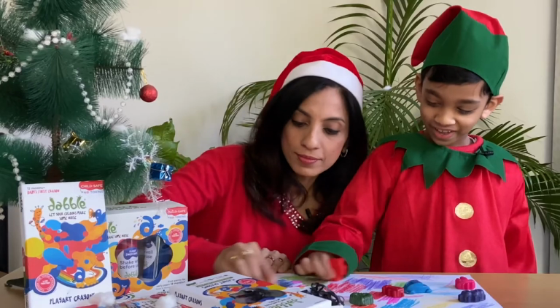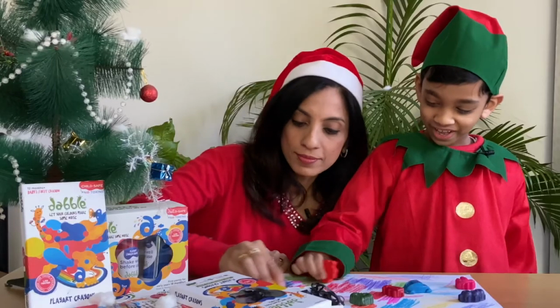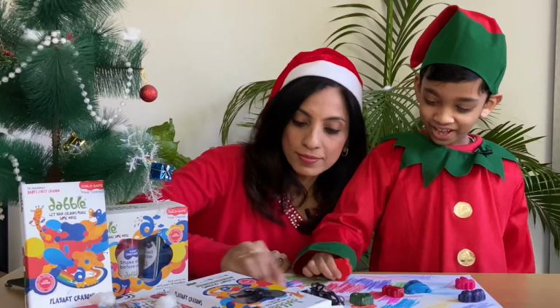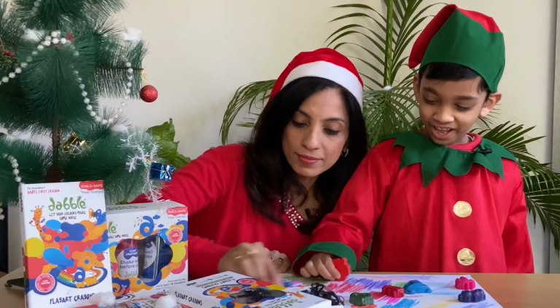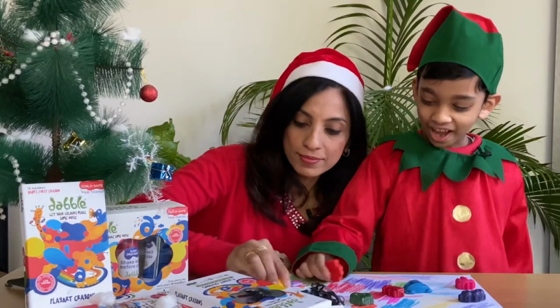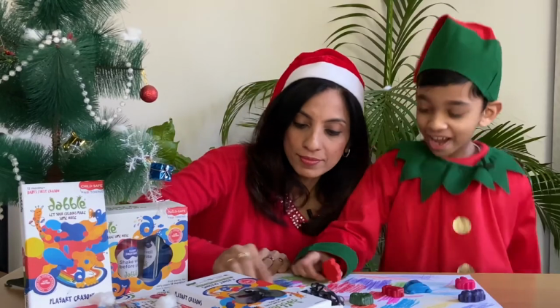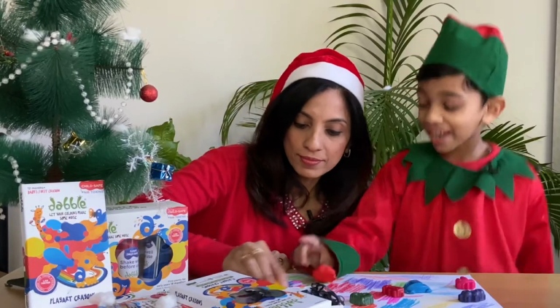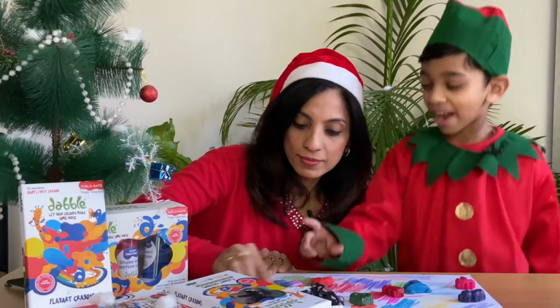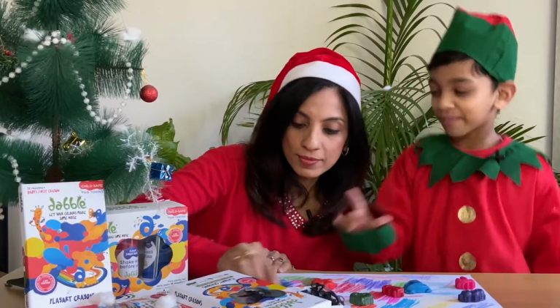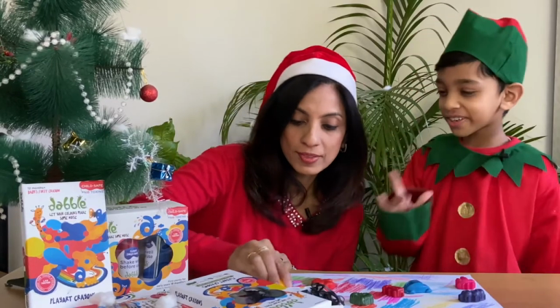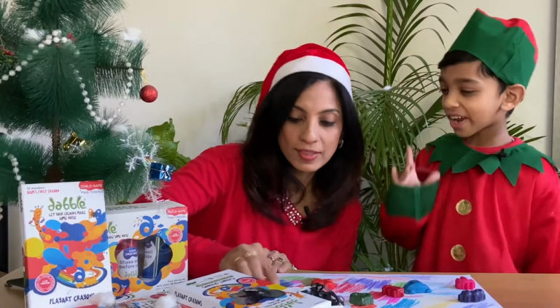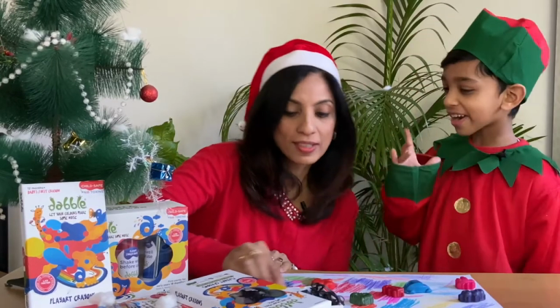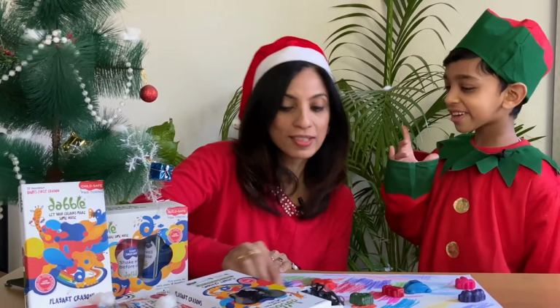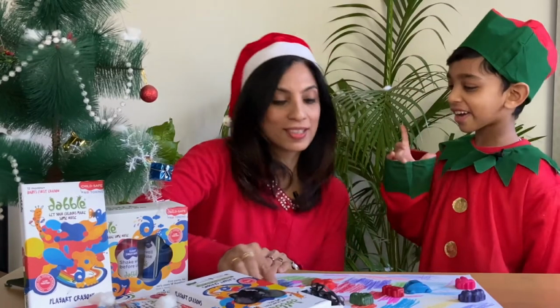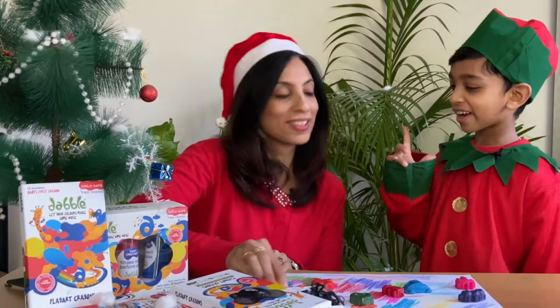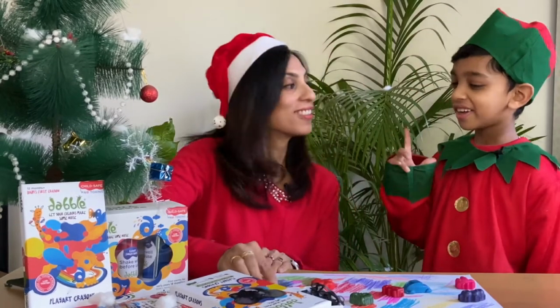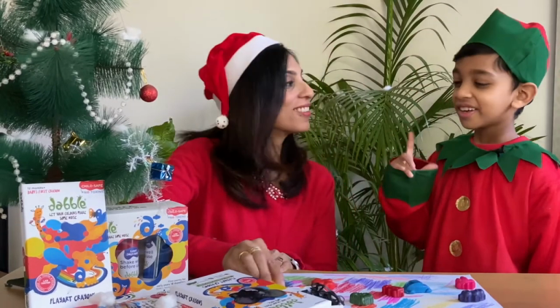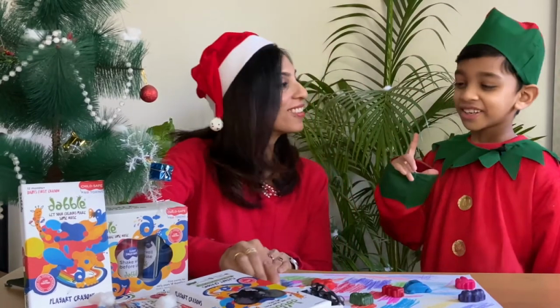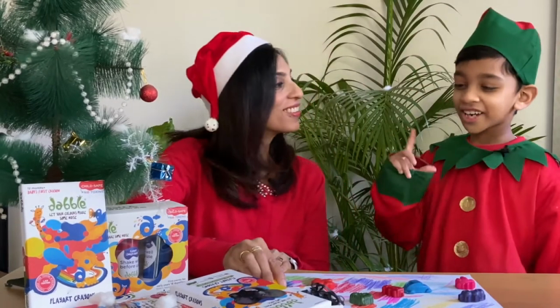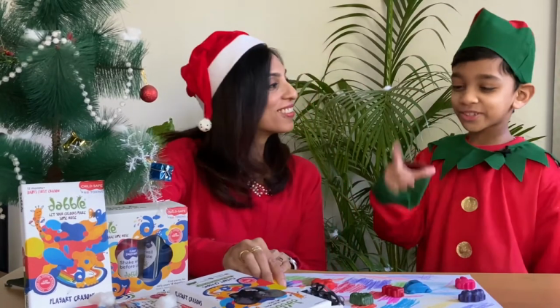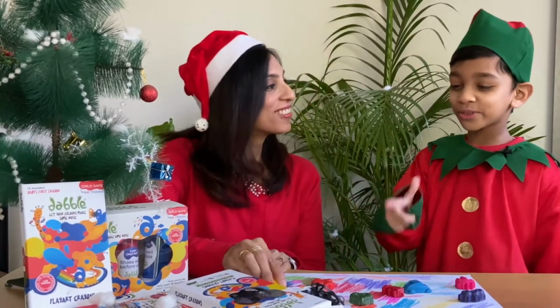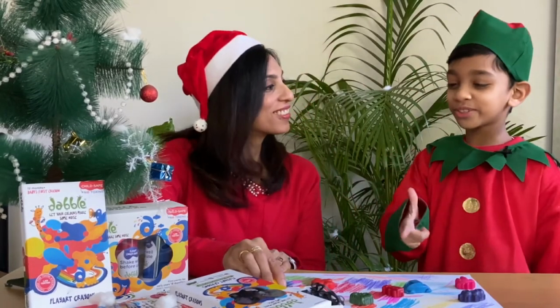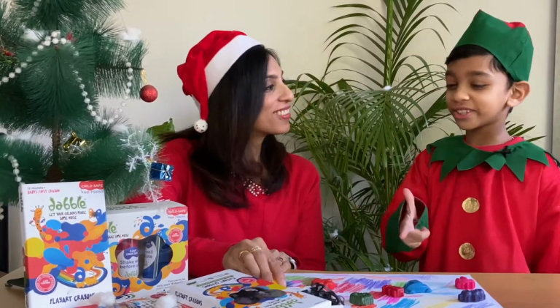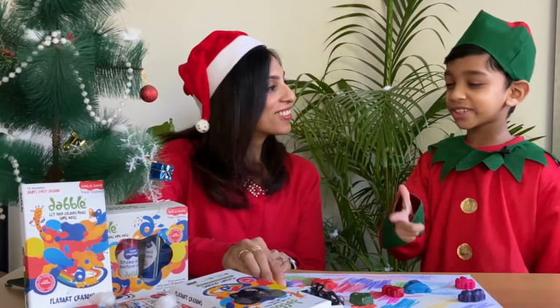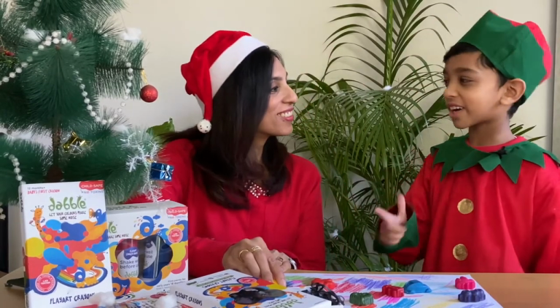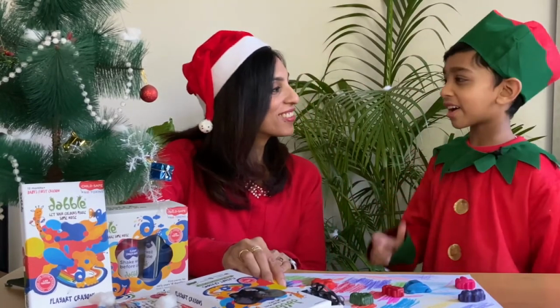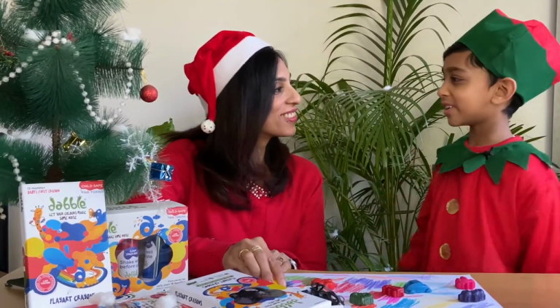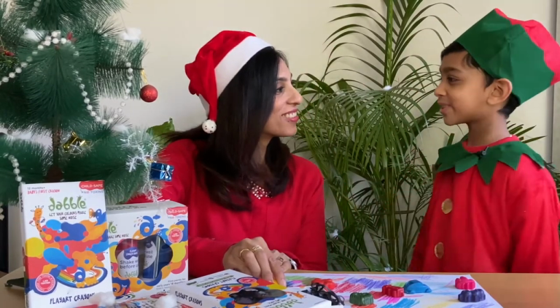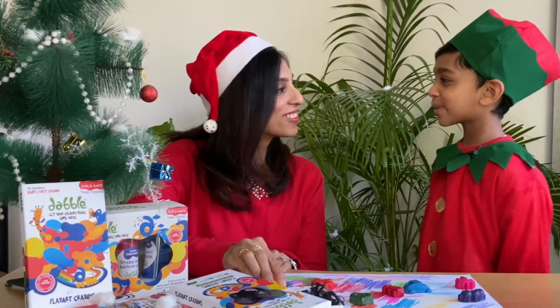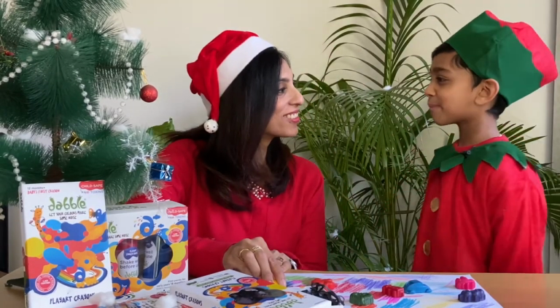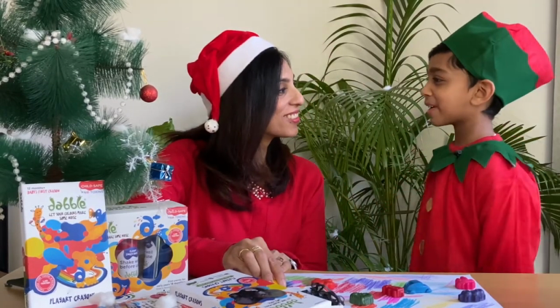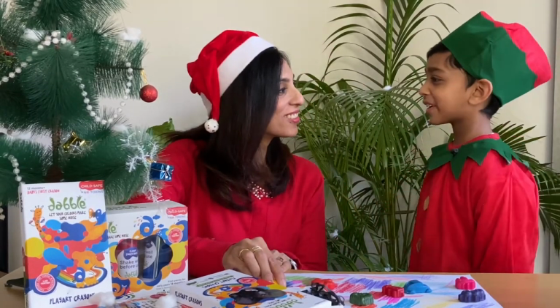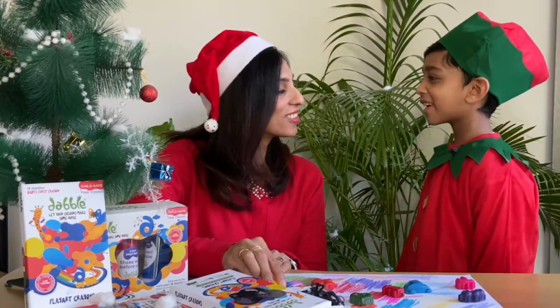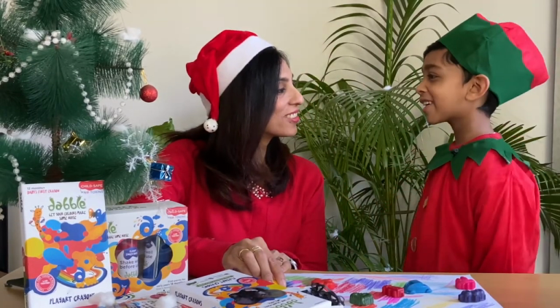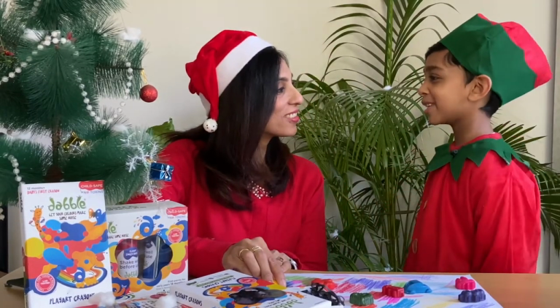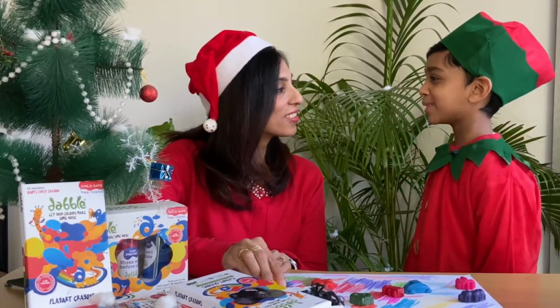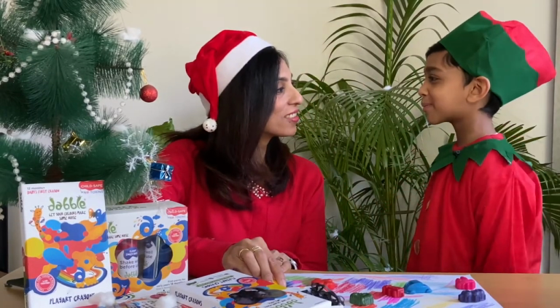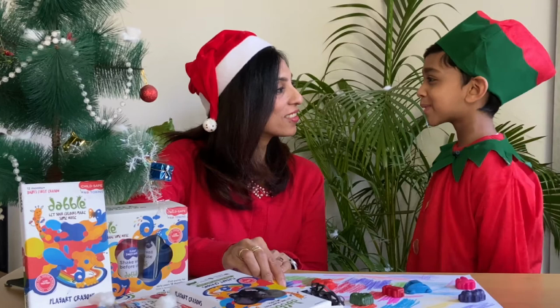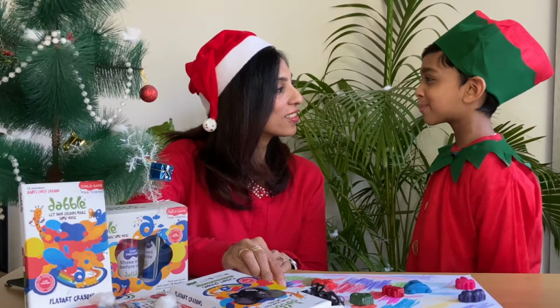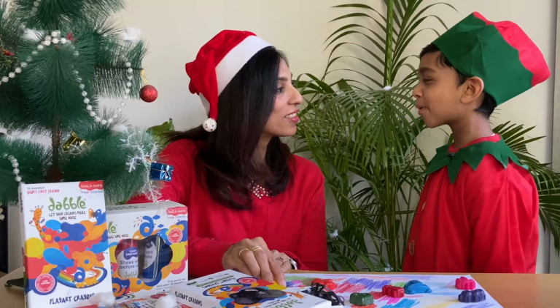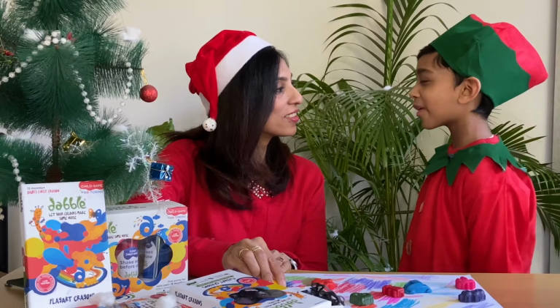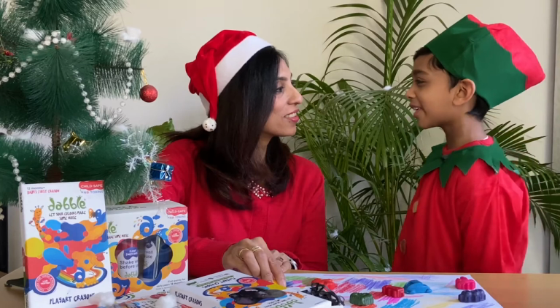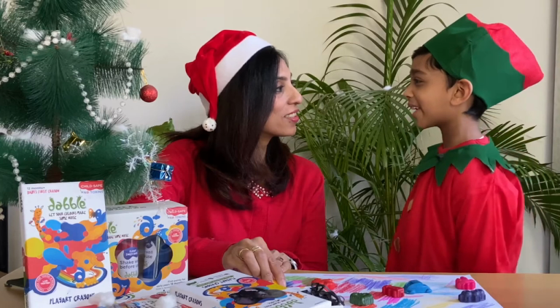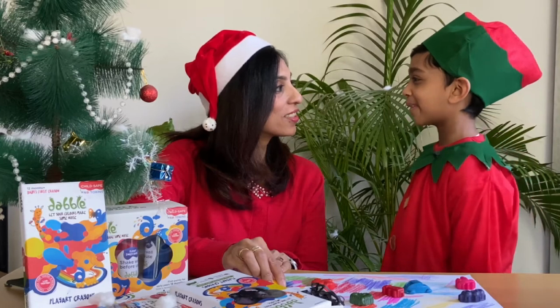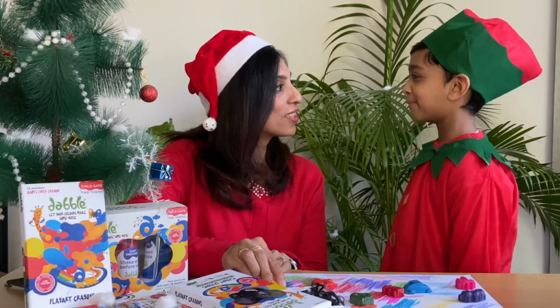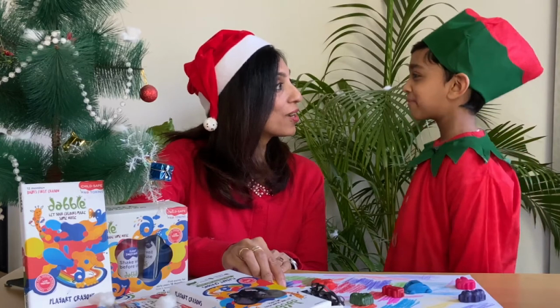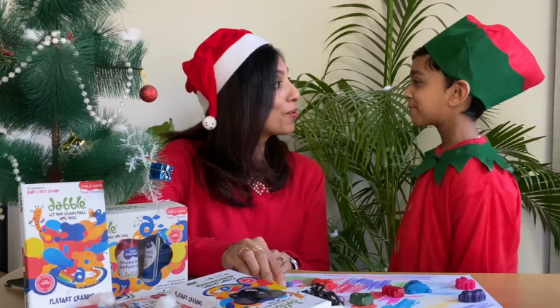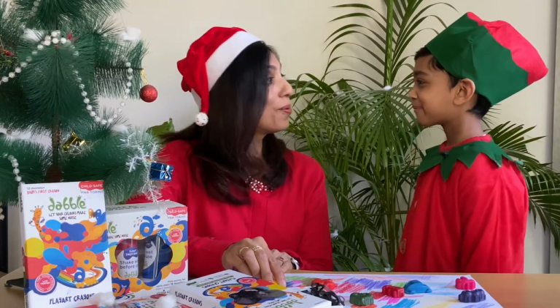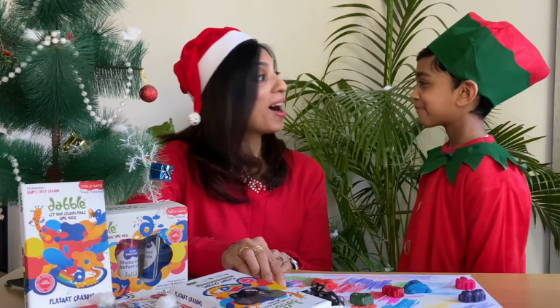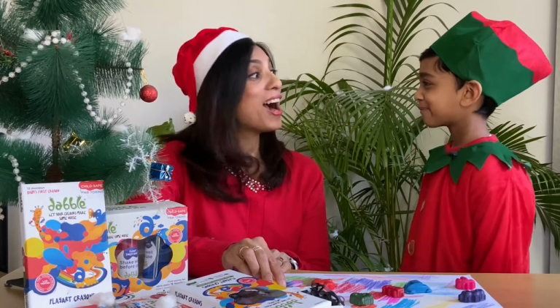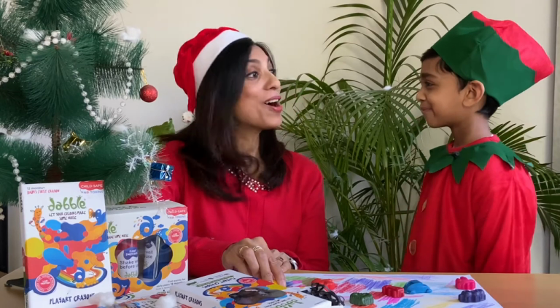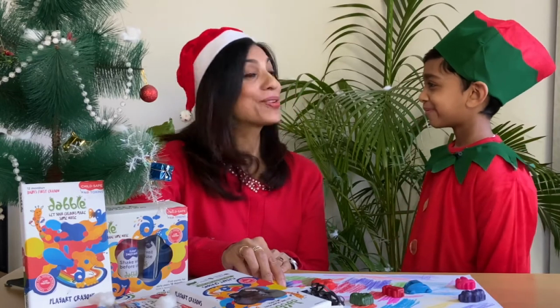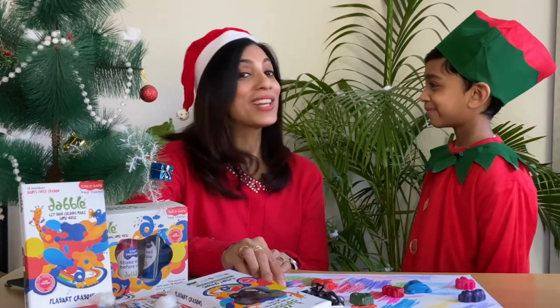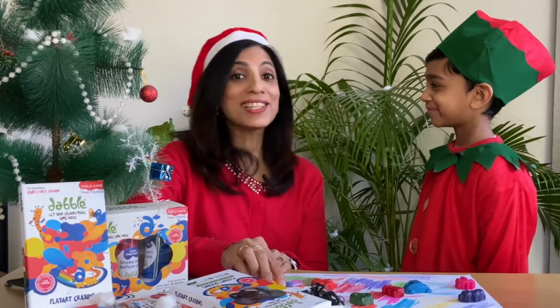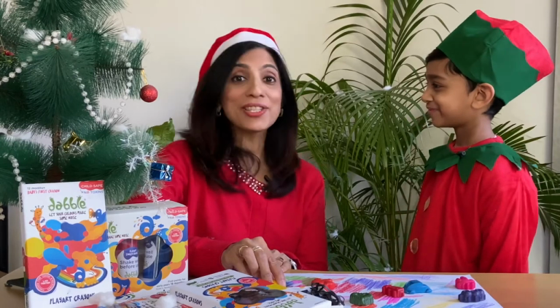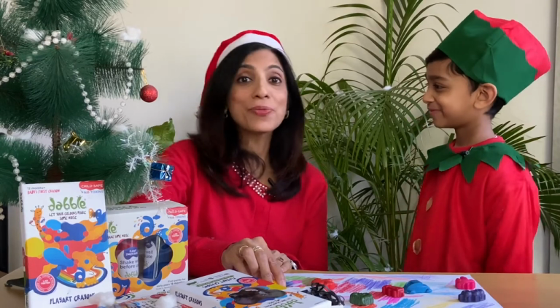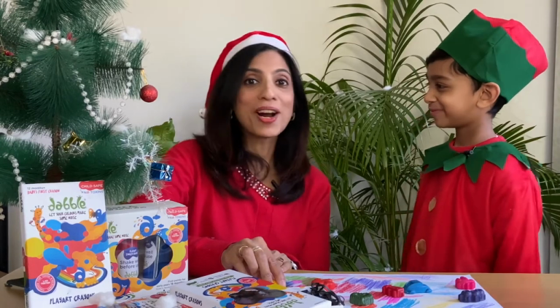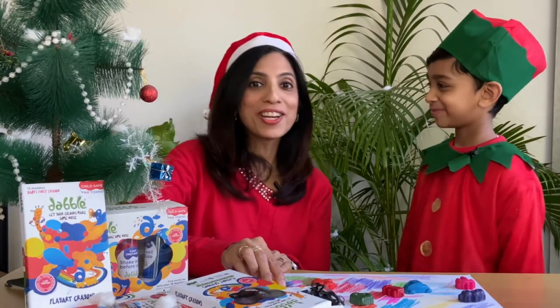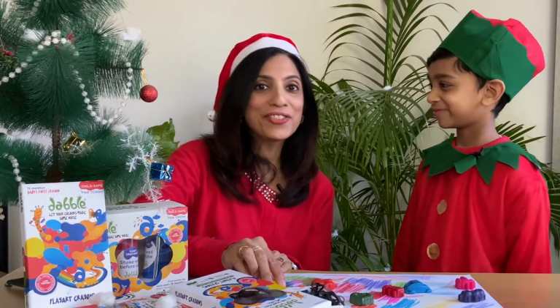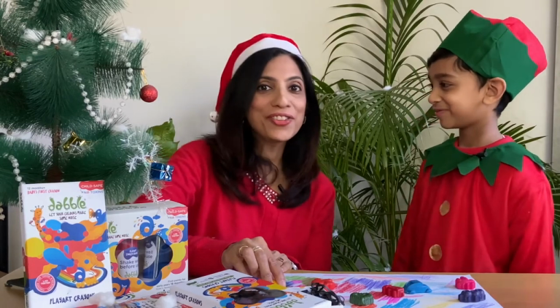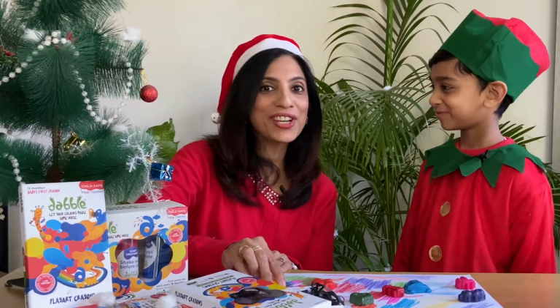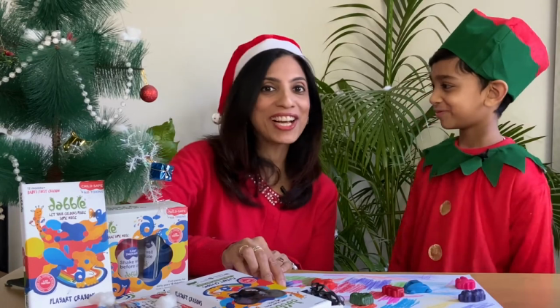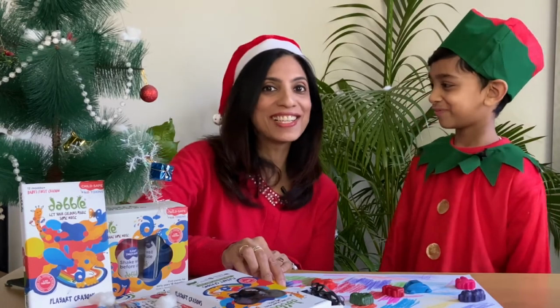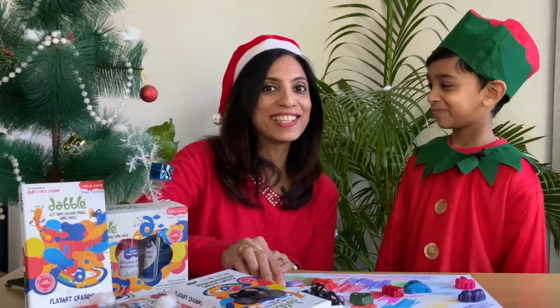I have an idea. Let's use these colours to make a Christmas board game. Wow, that's a wonderful idea.